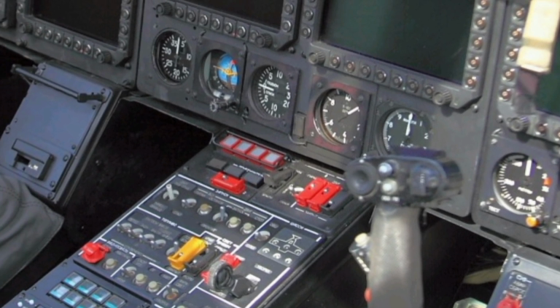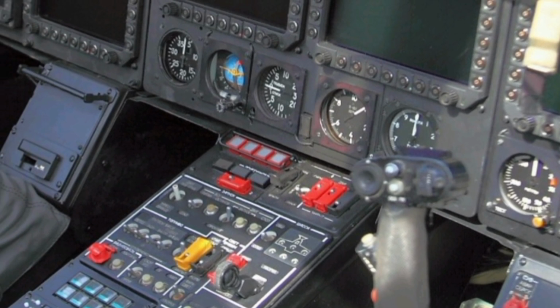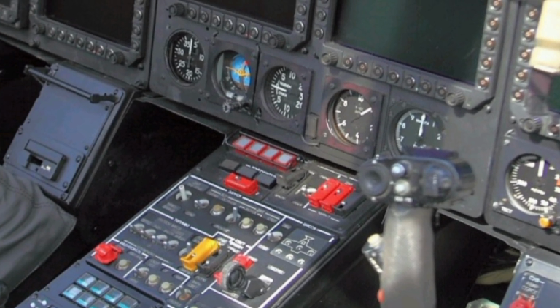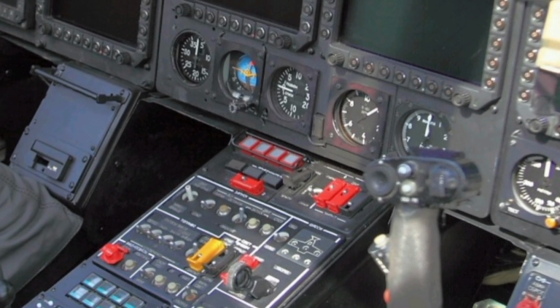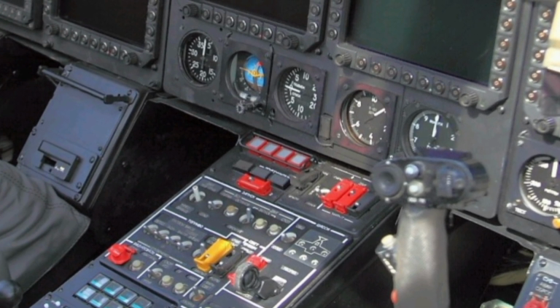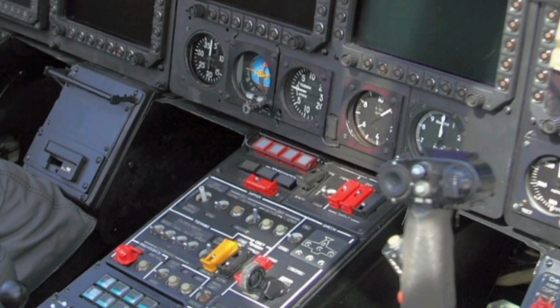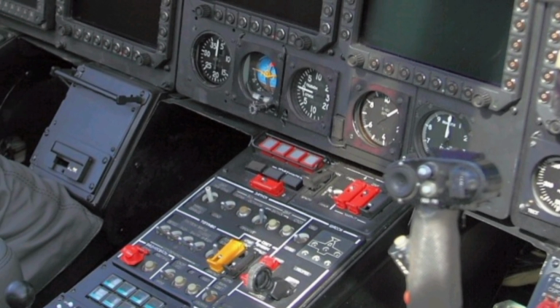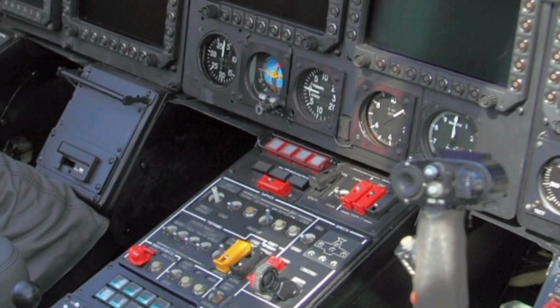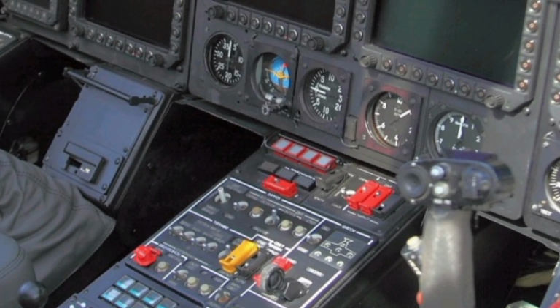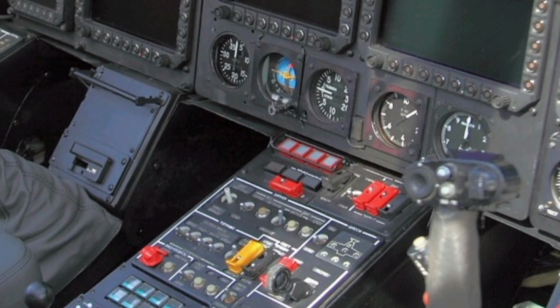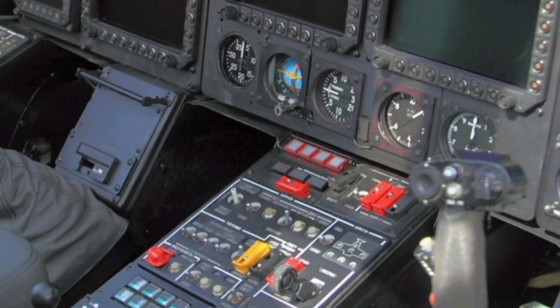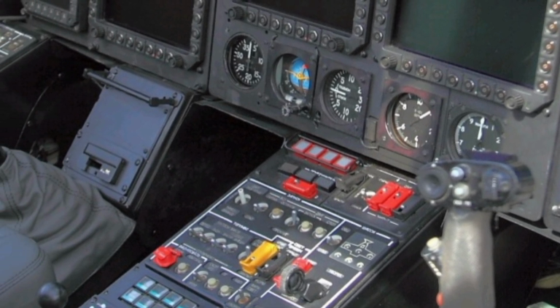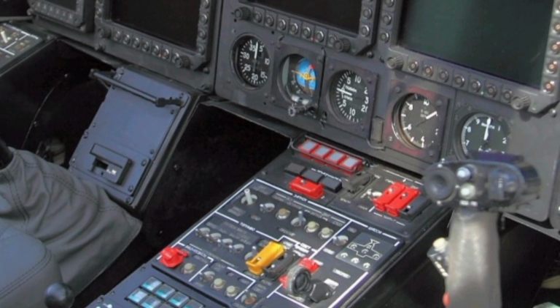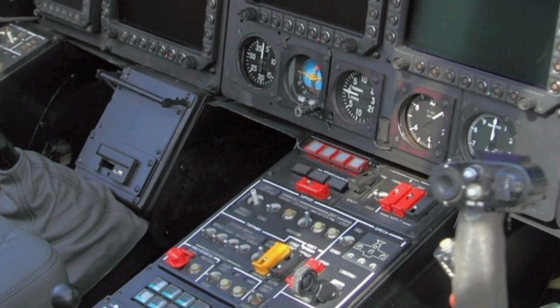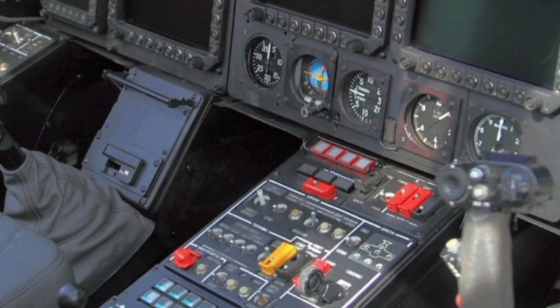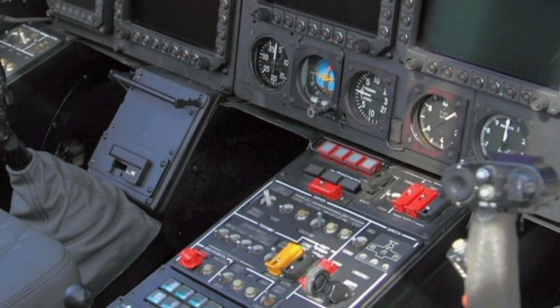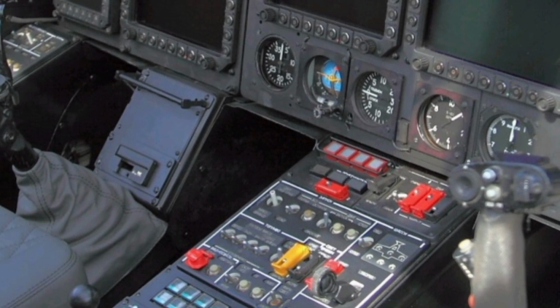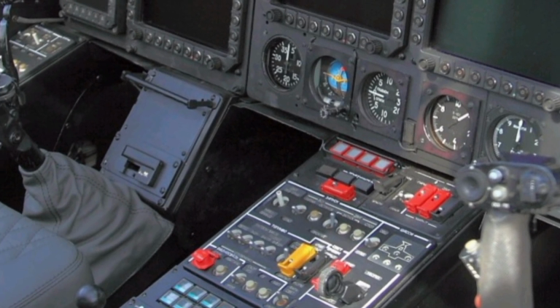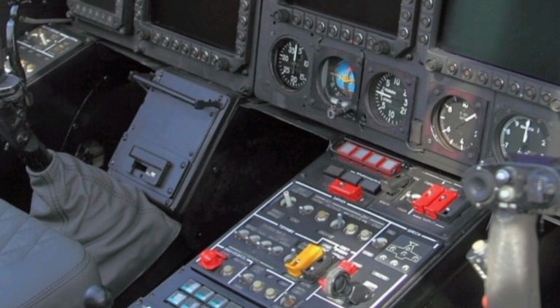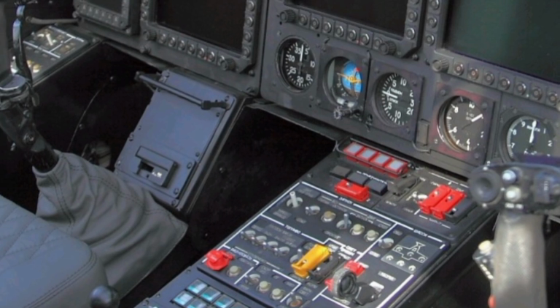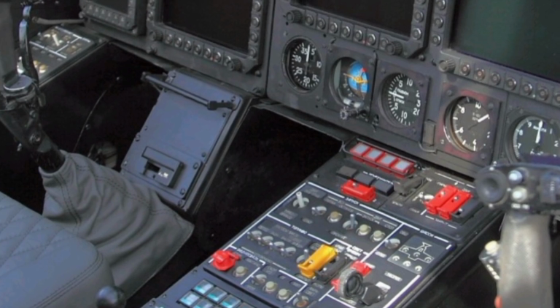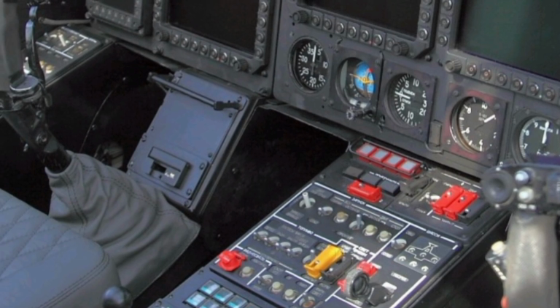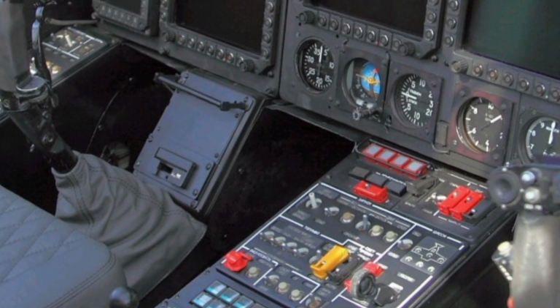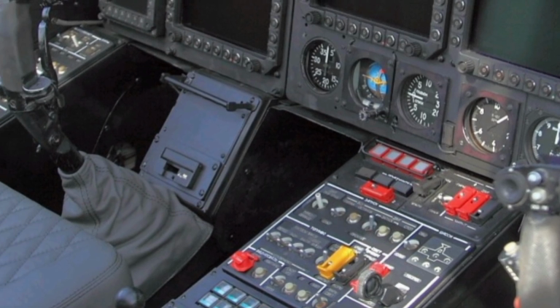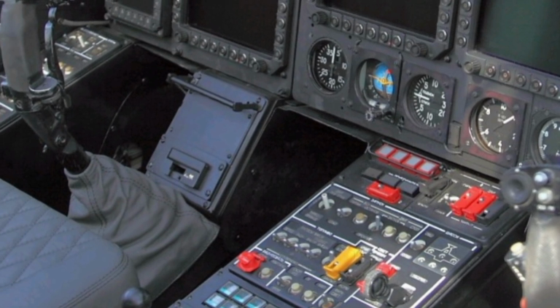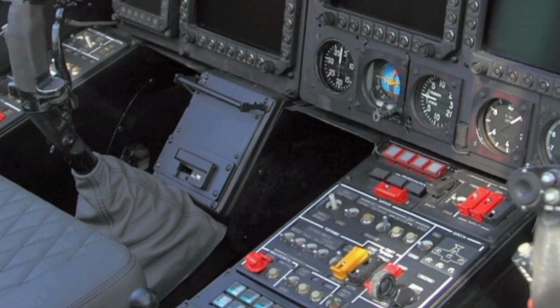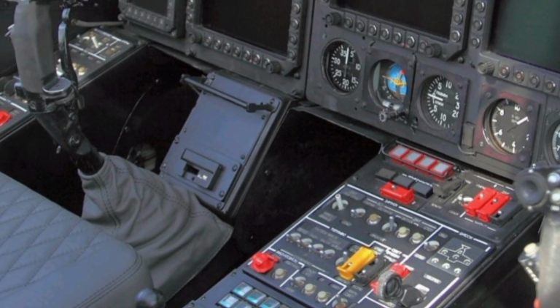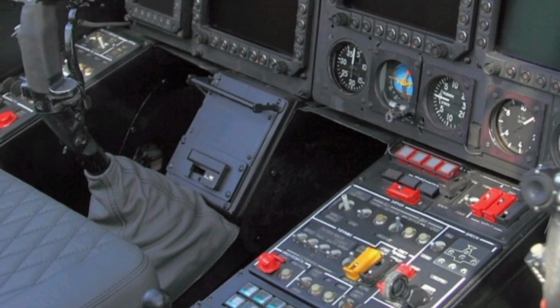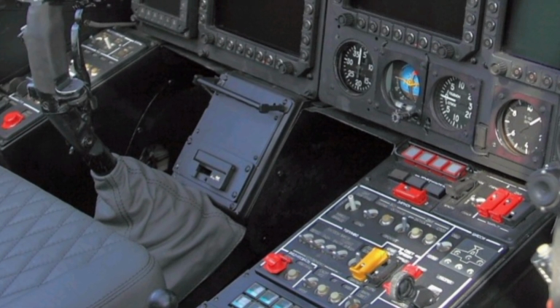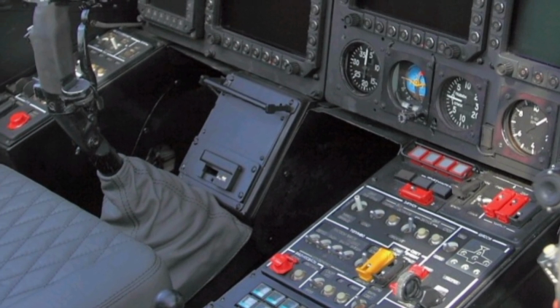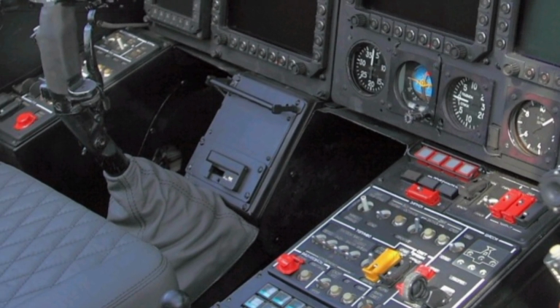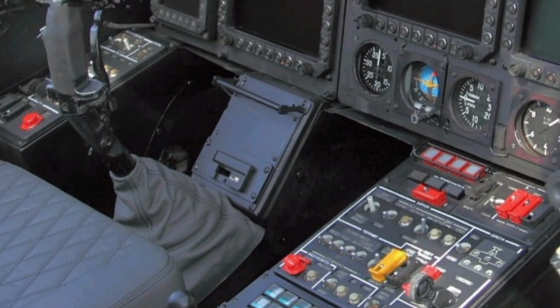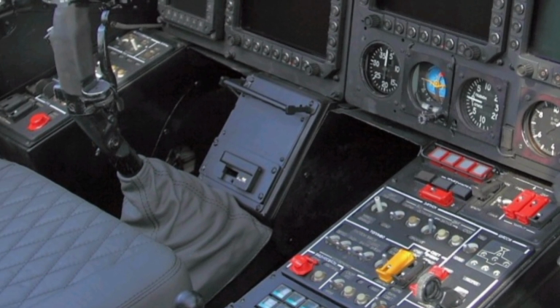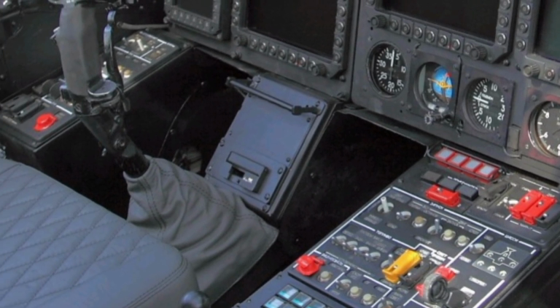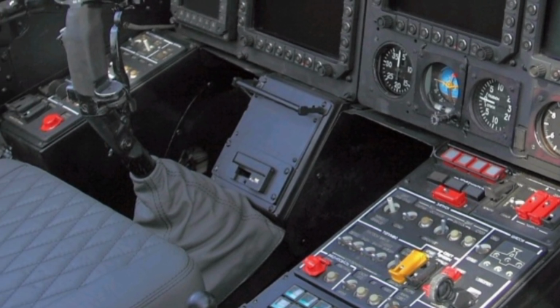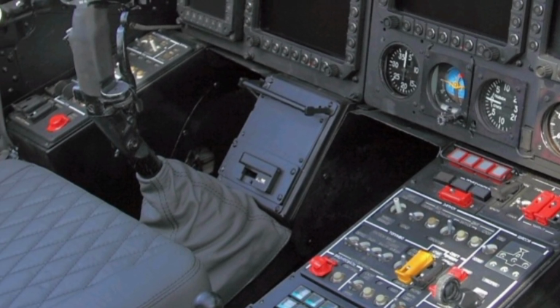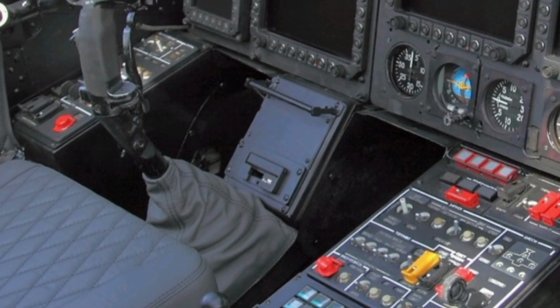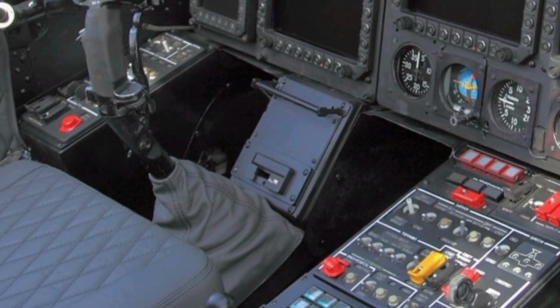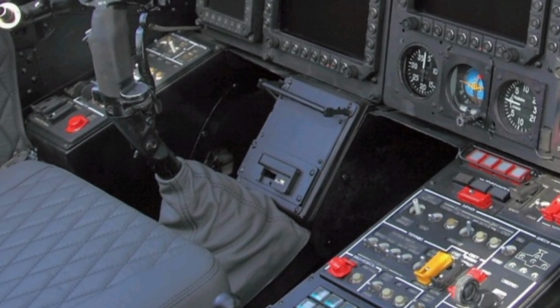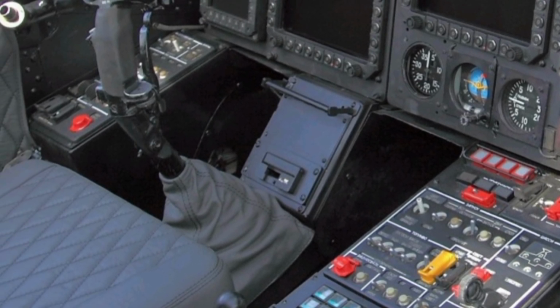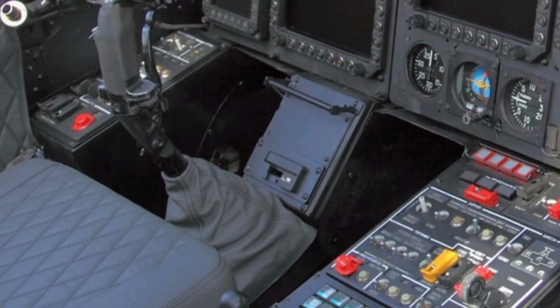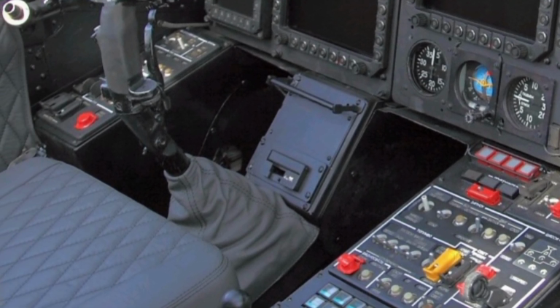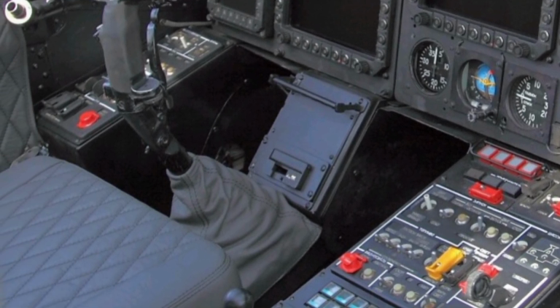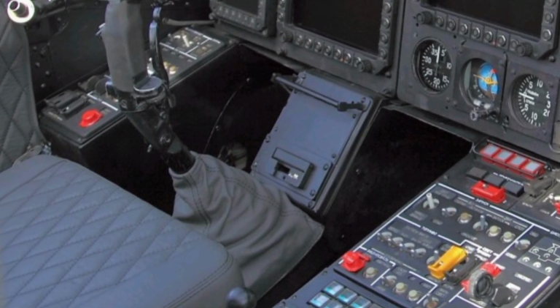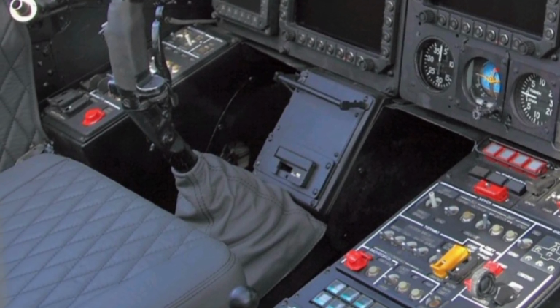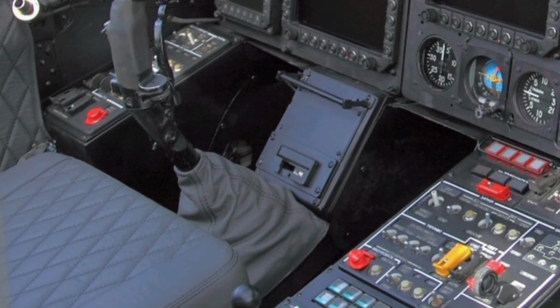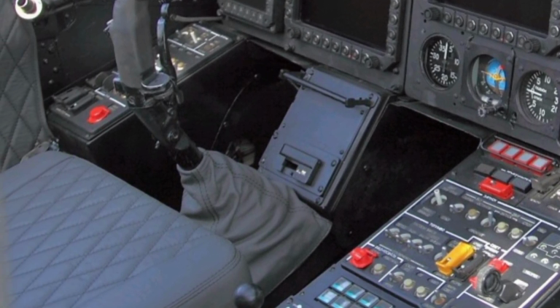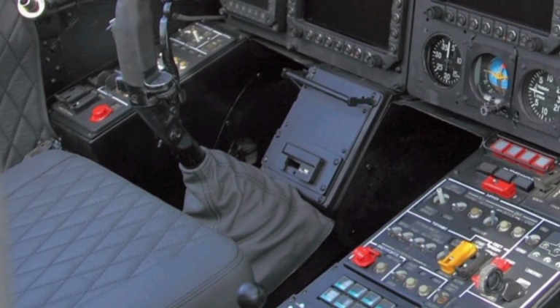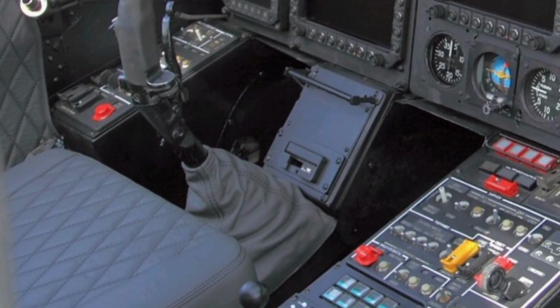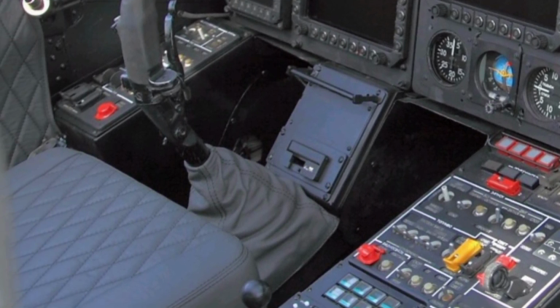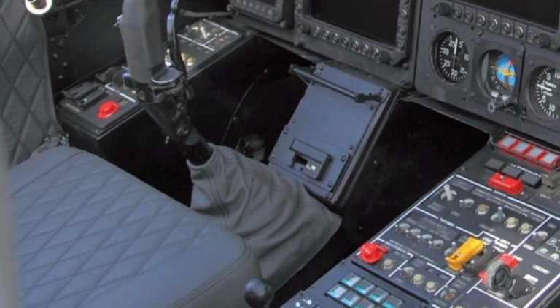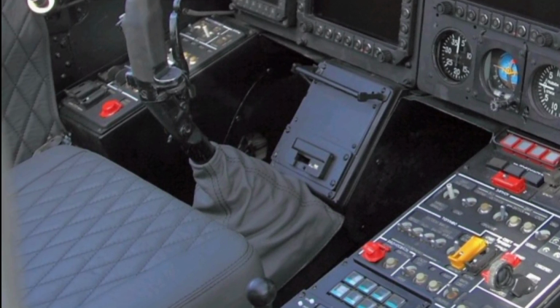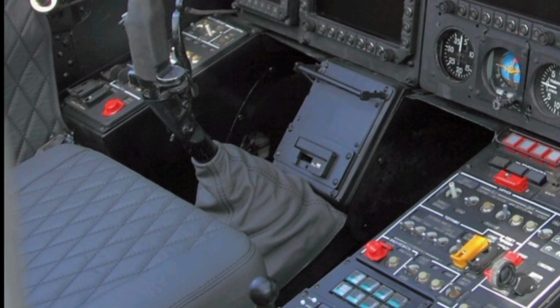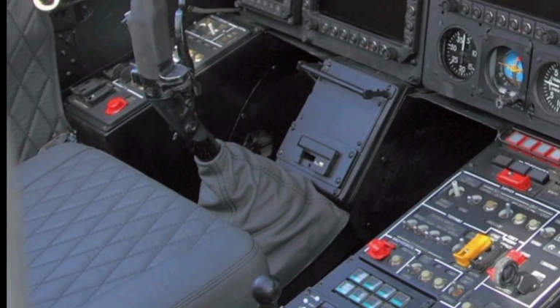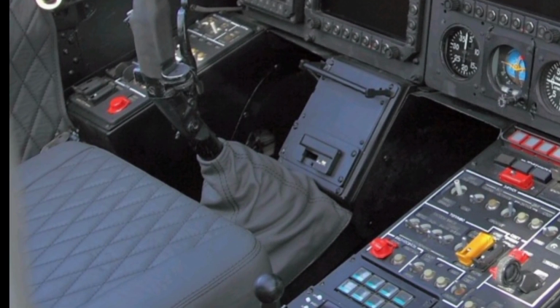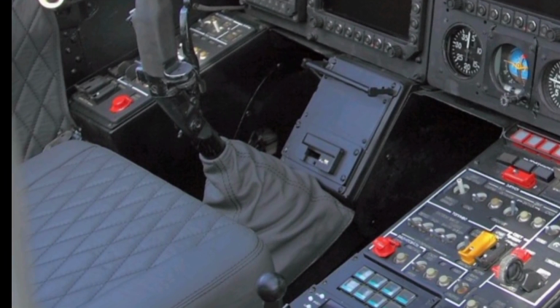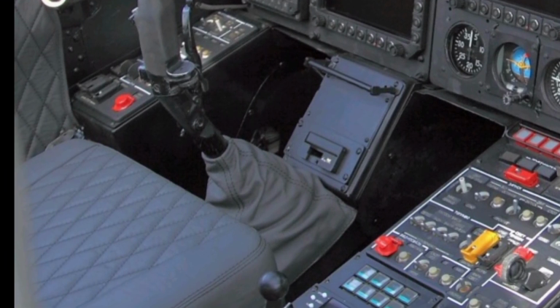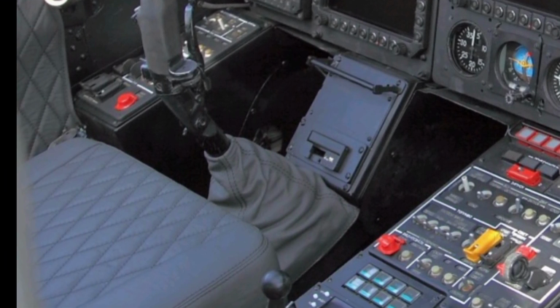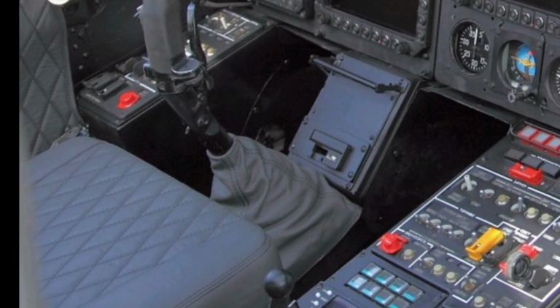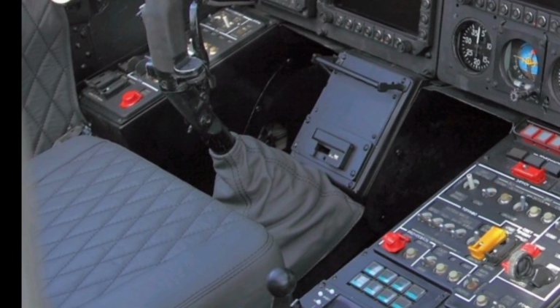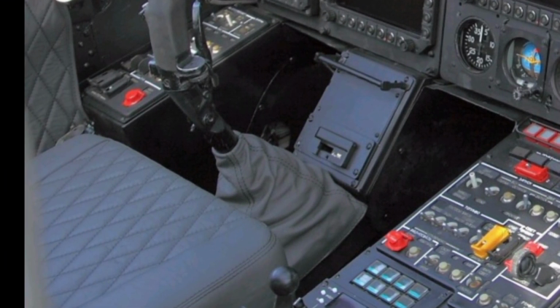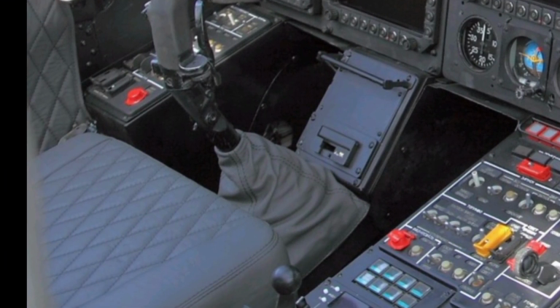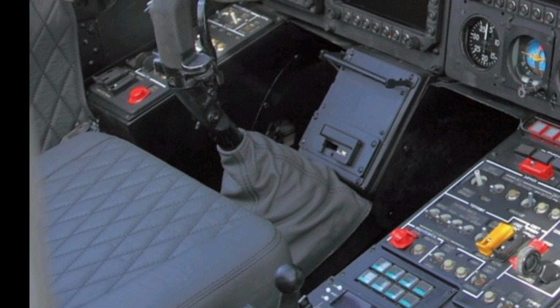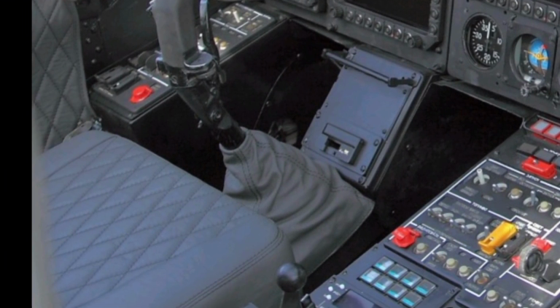The helicopter is also equipped with an integrated electronic warfare system, increasing survivability against enemy threats.